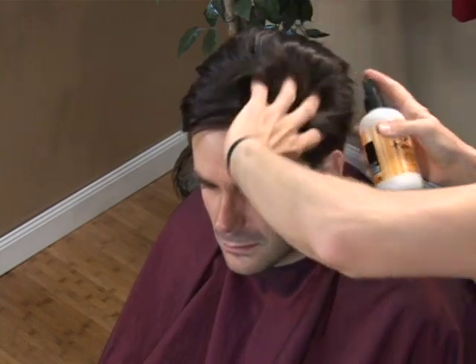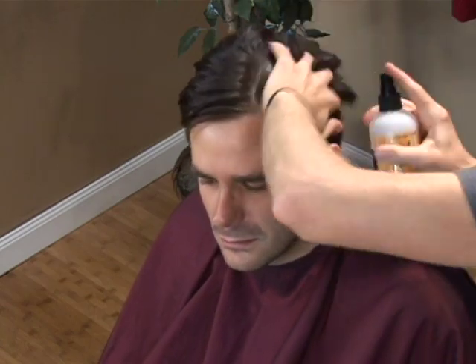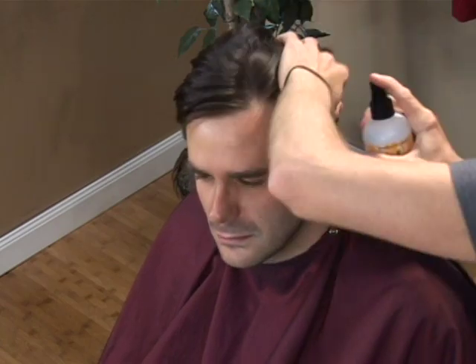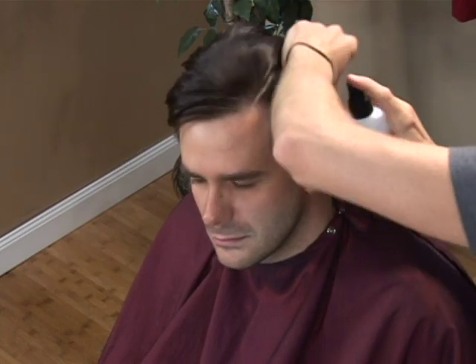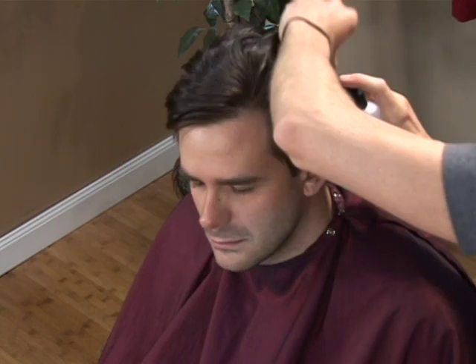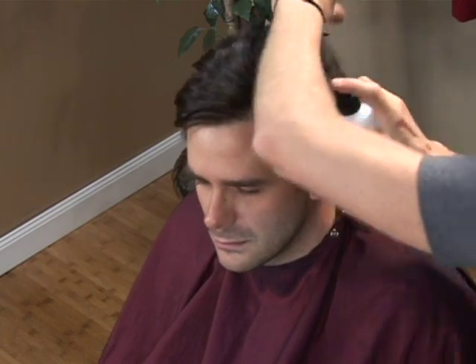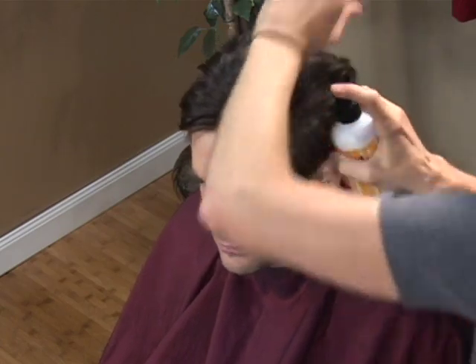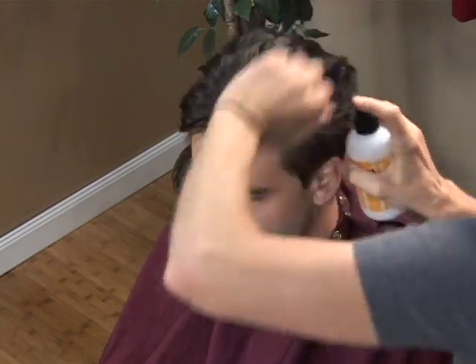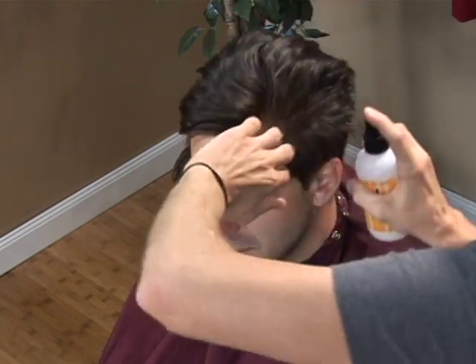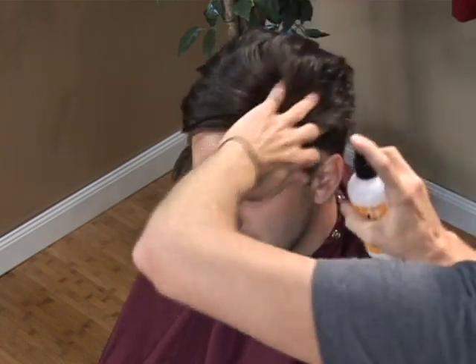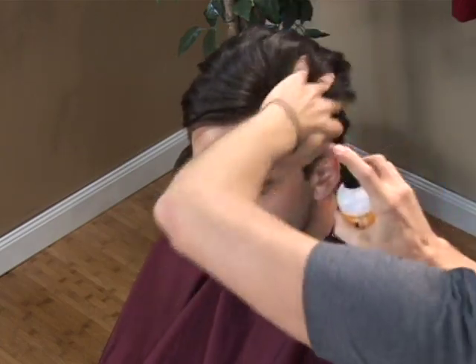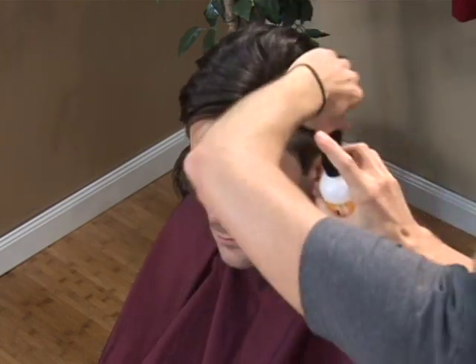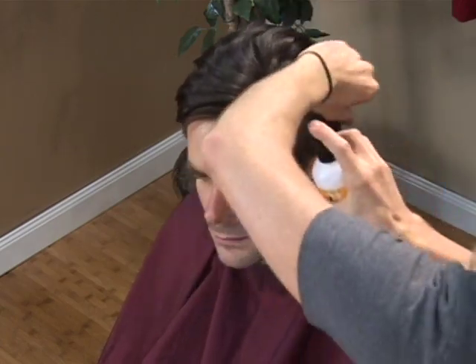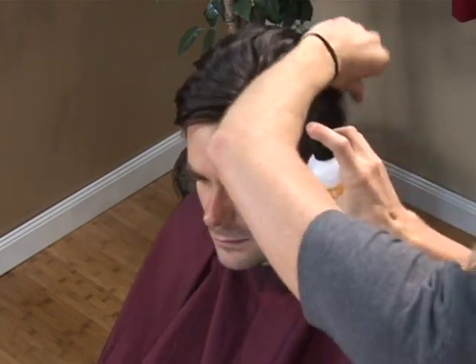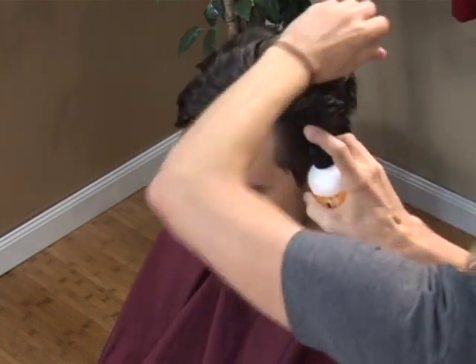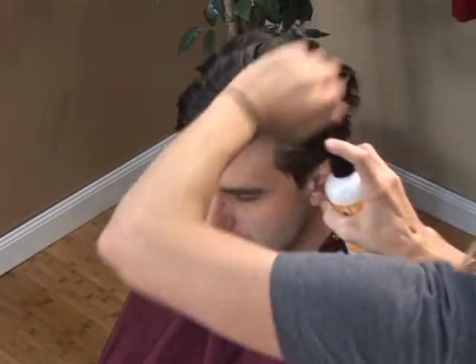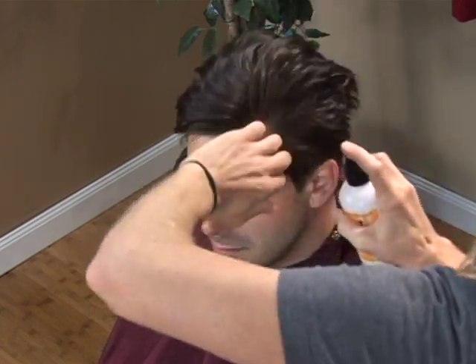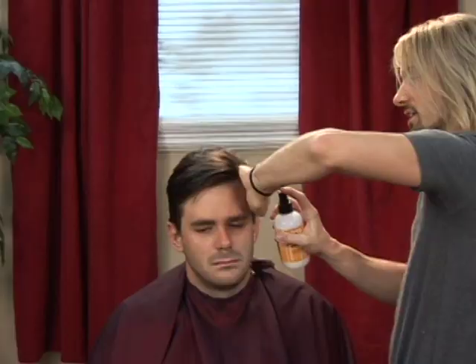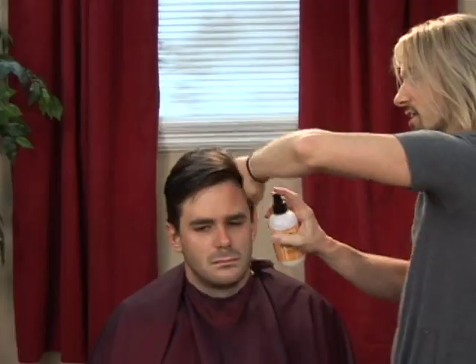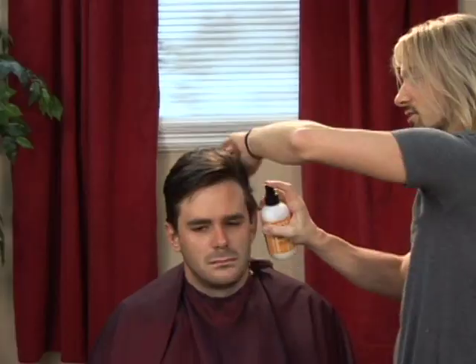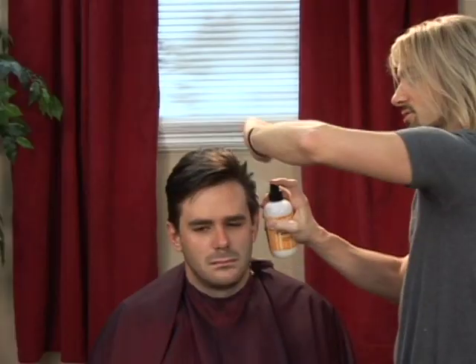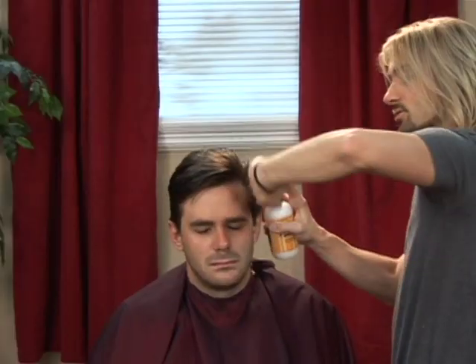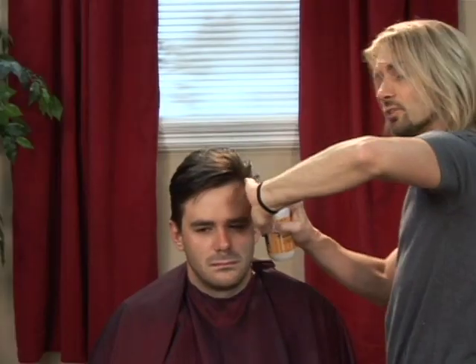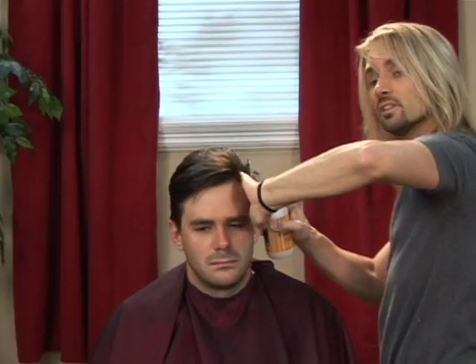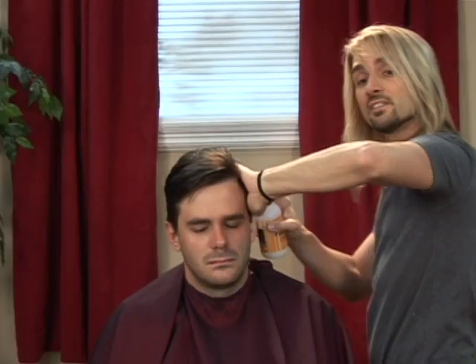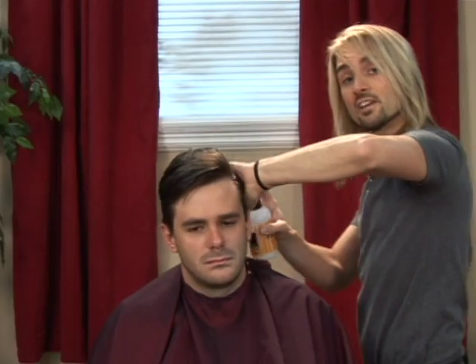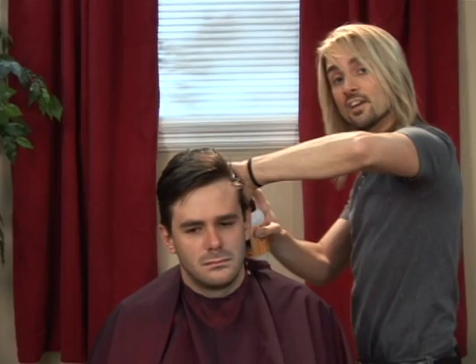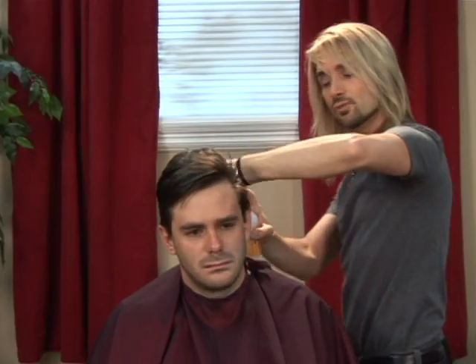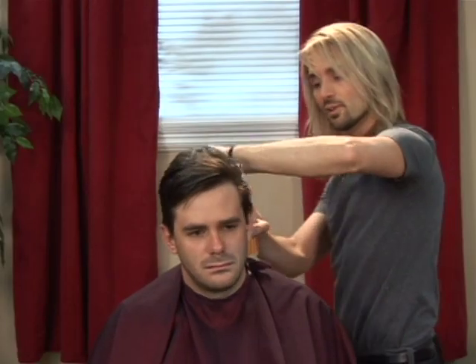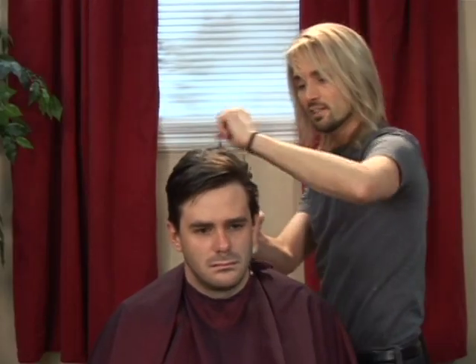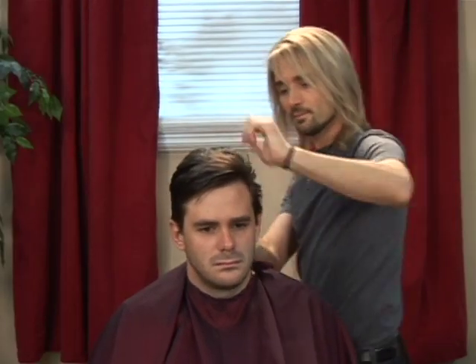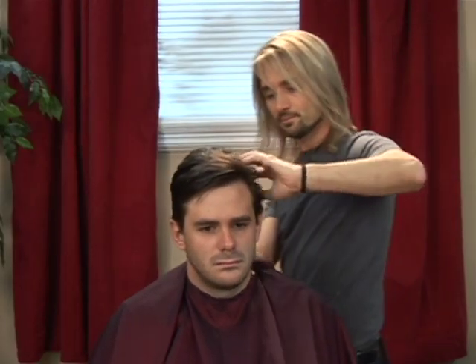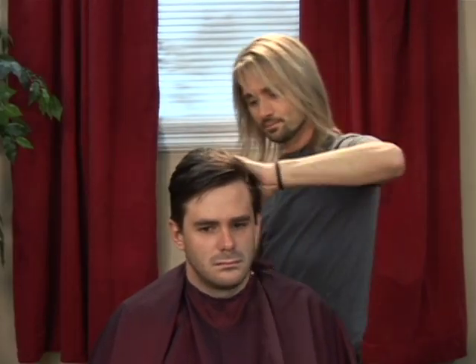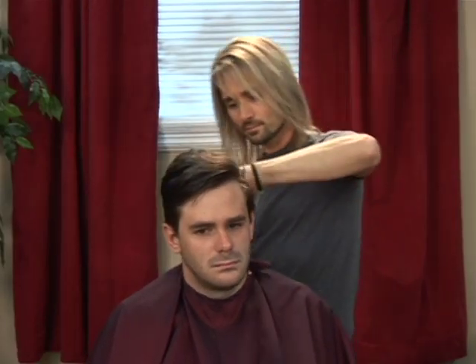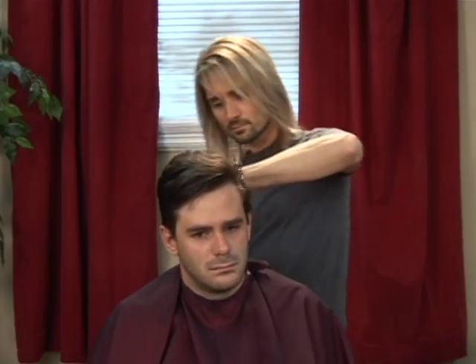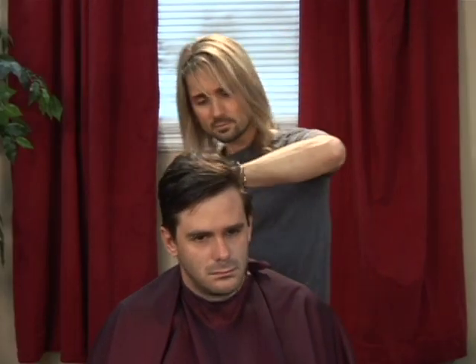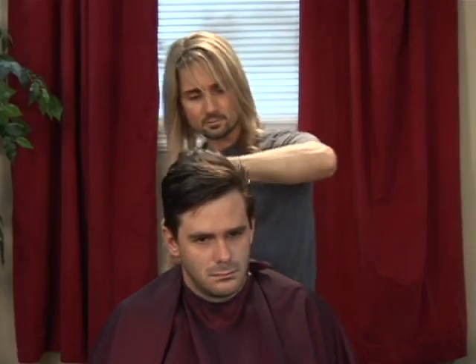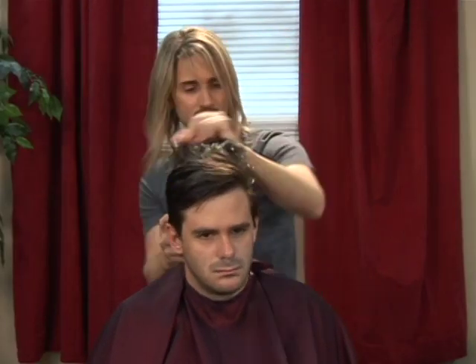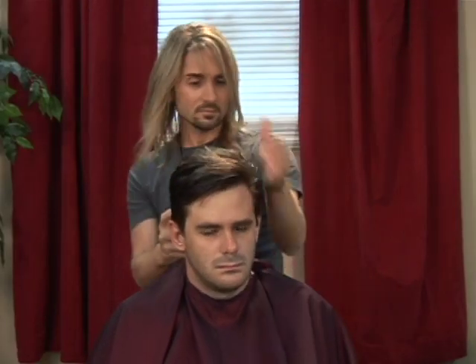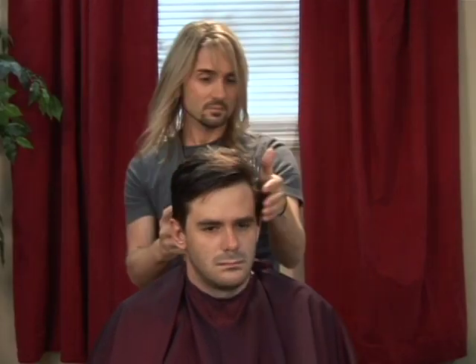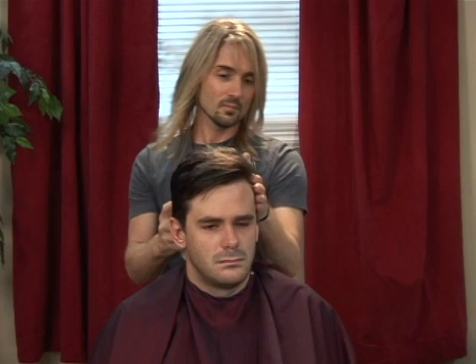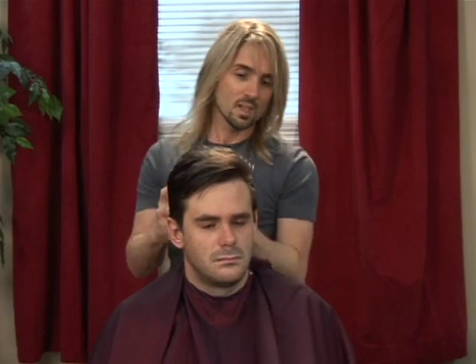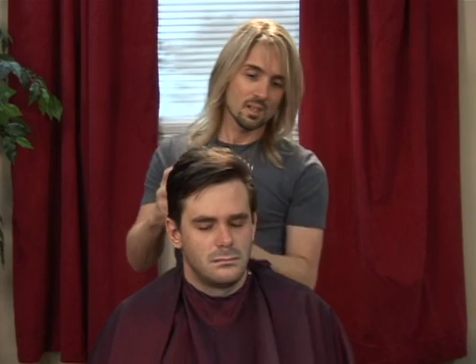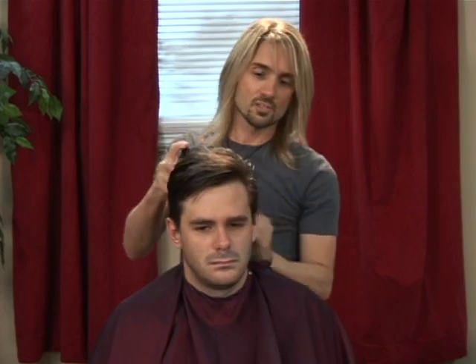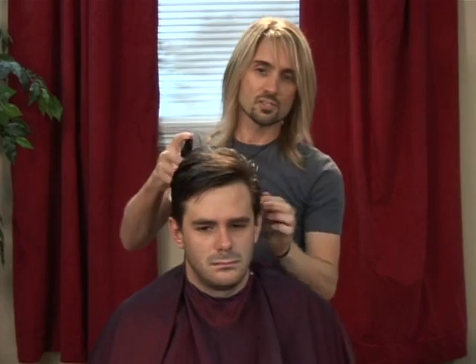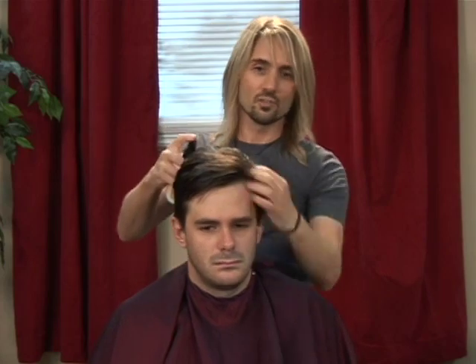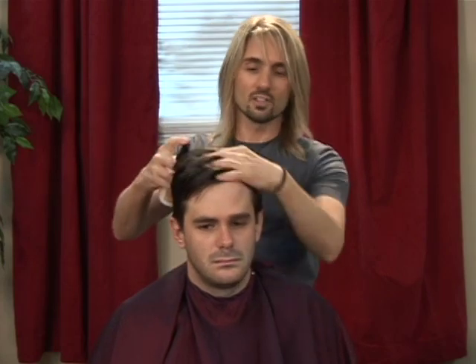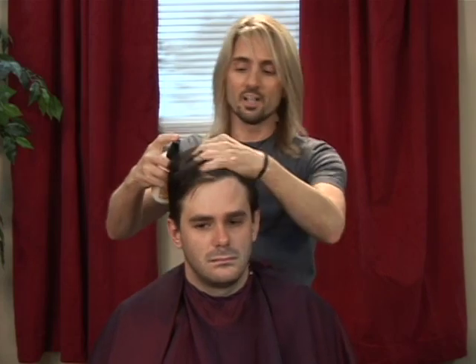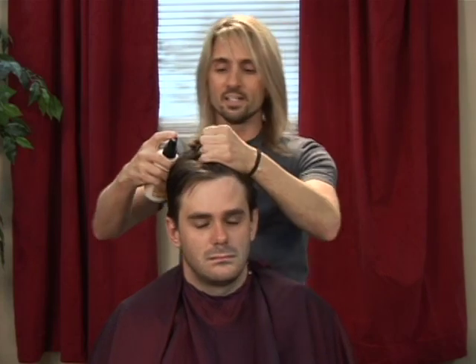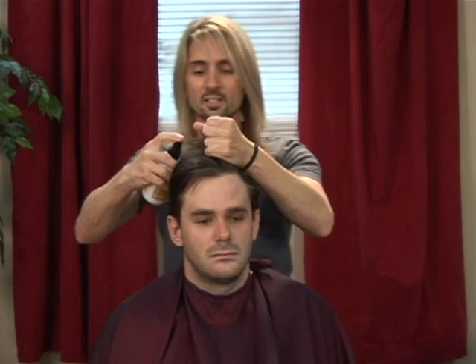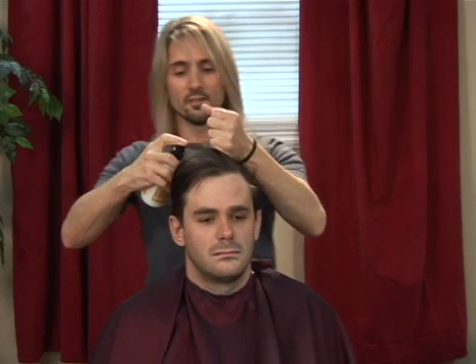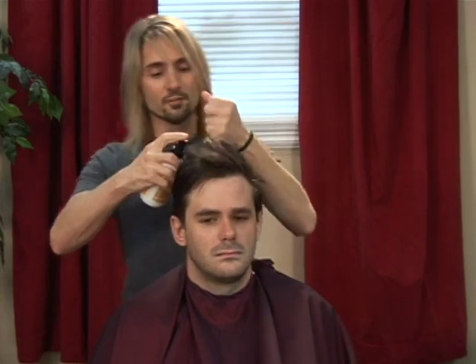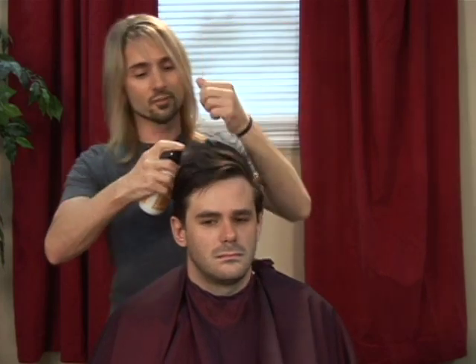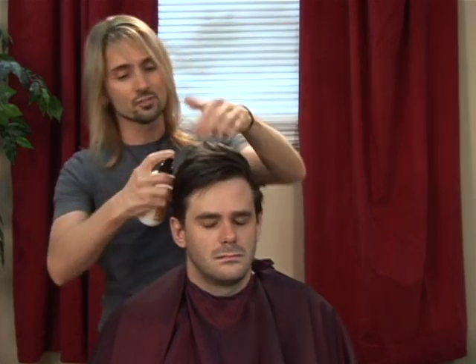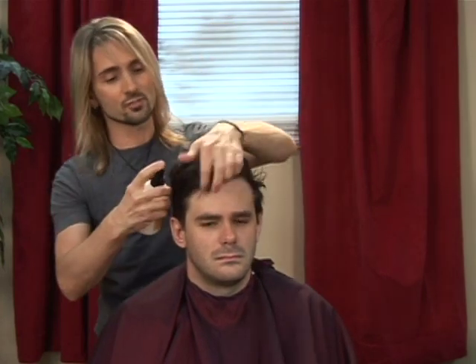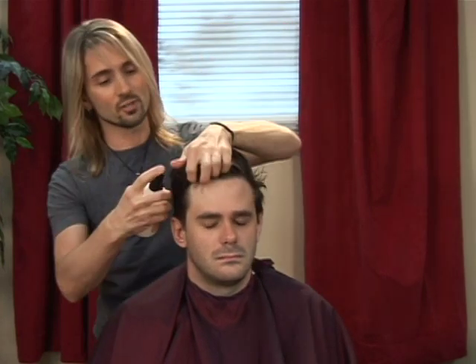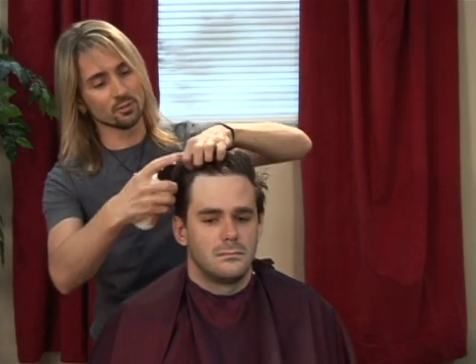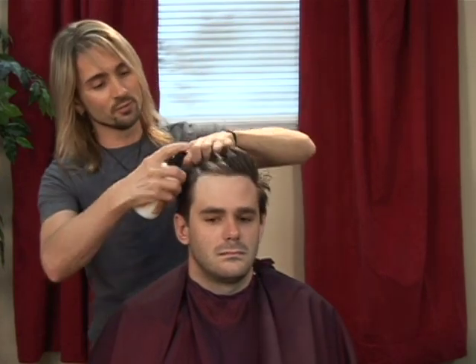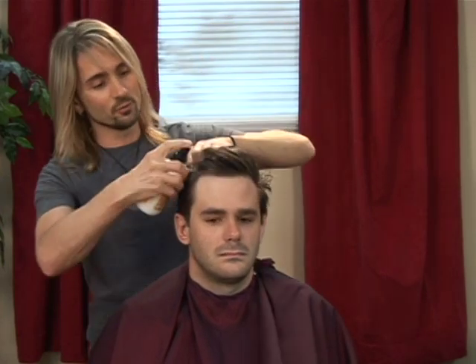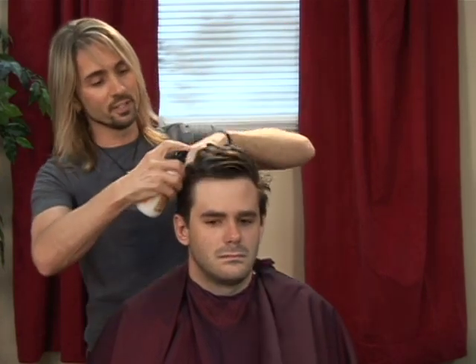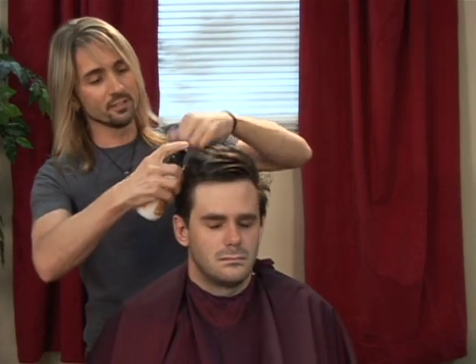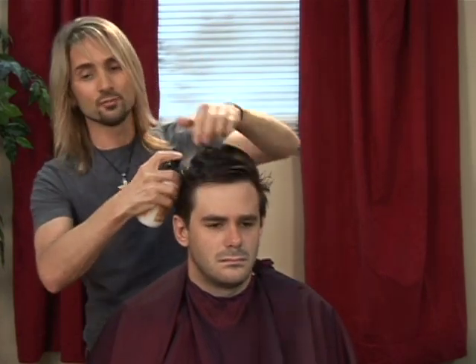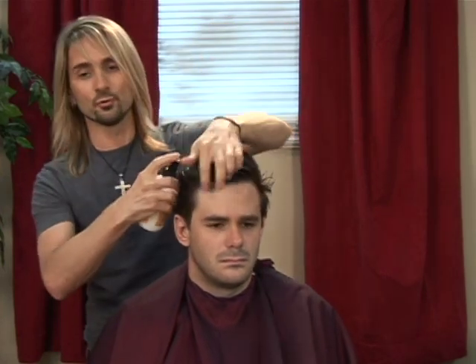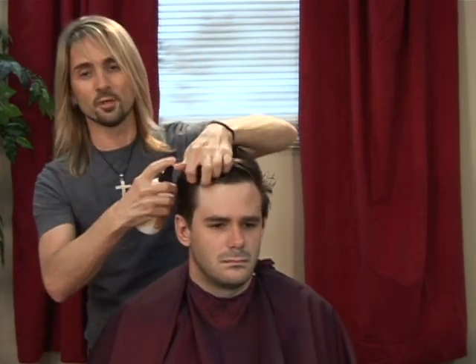We're going to continue applying until the hair is thoroughly saturated, and just for client comfort, try to avoid drips.